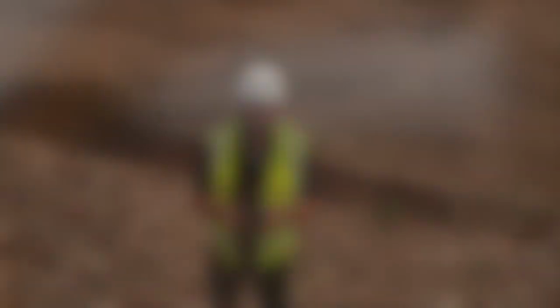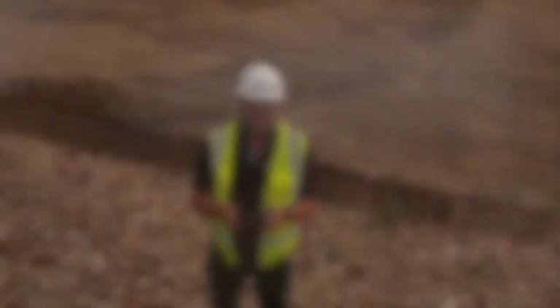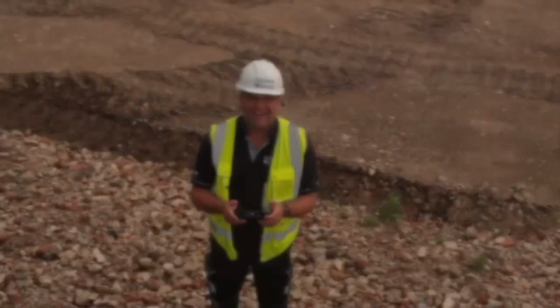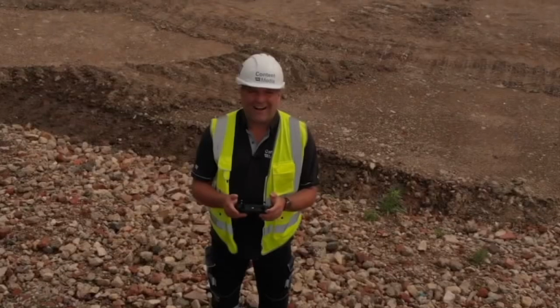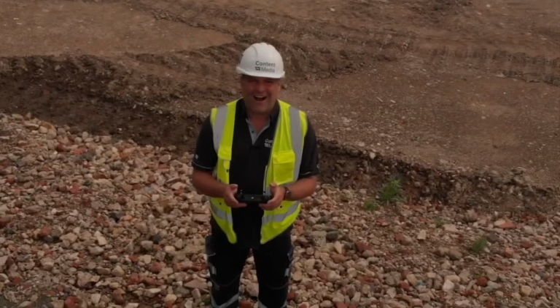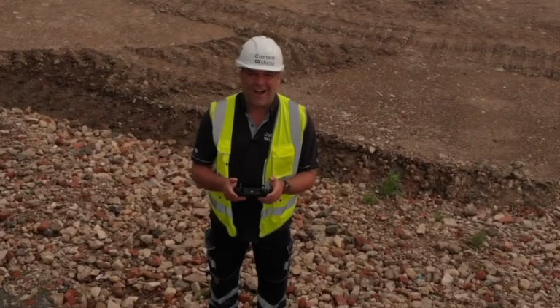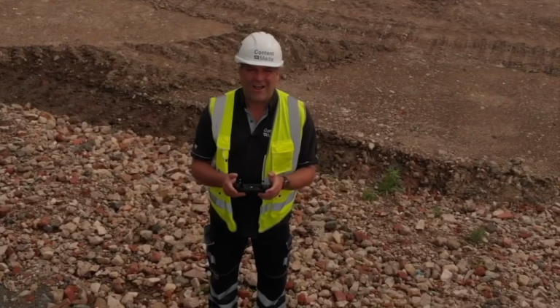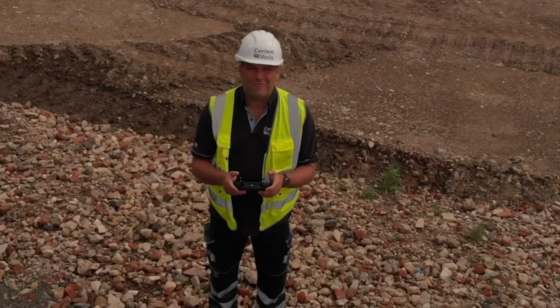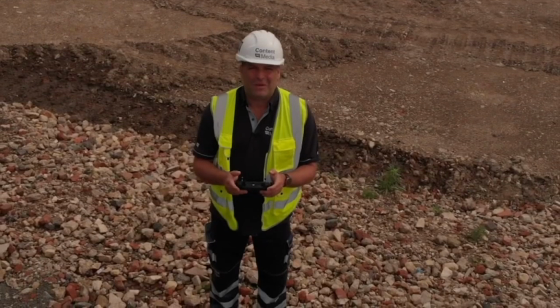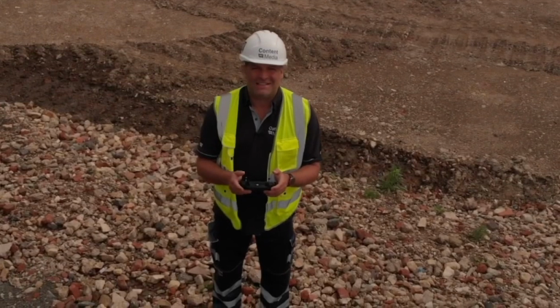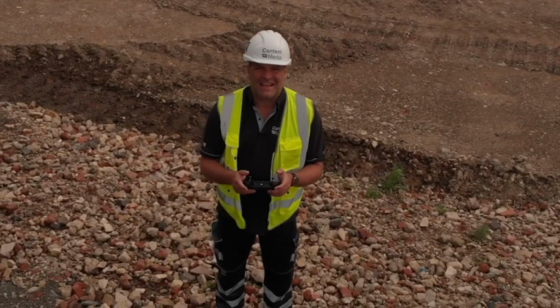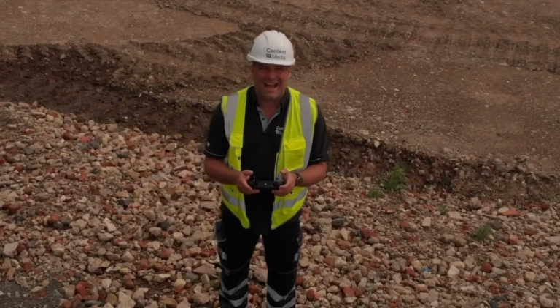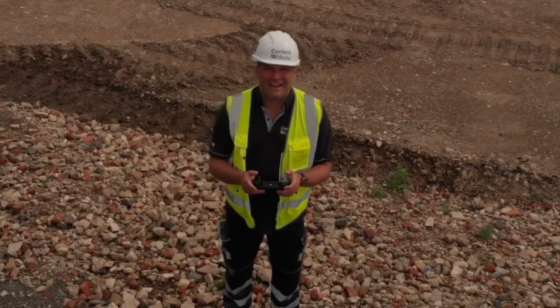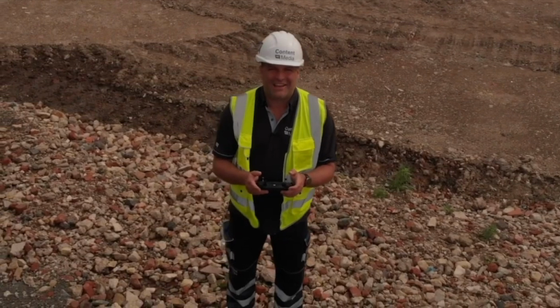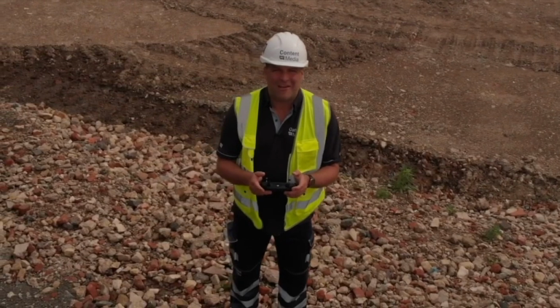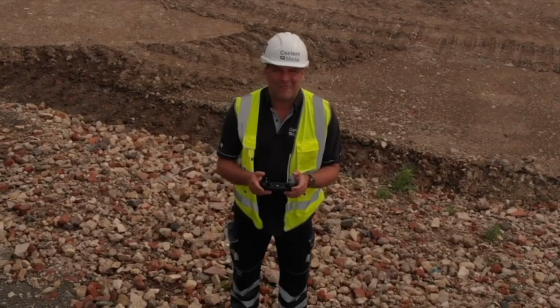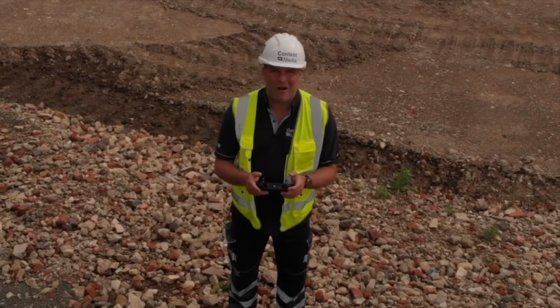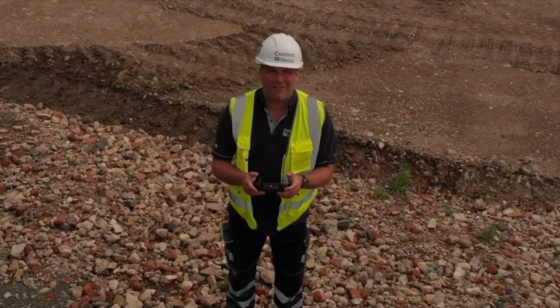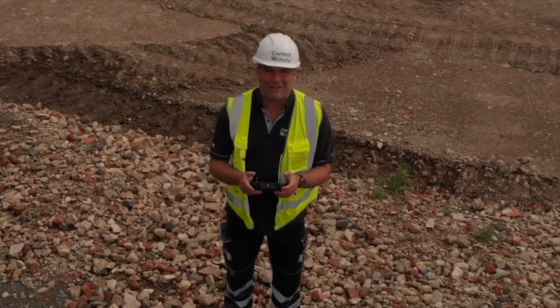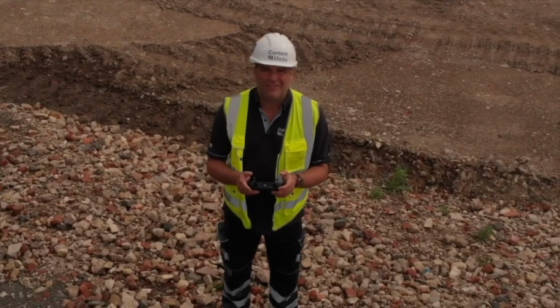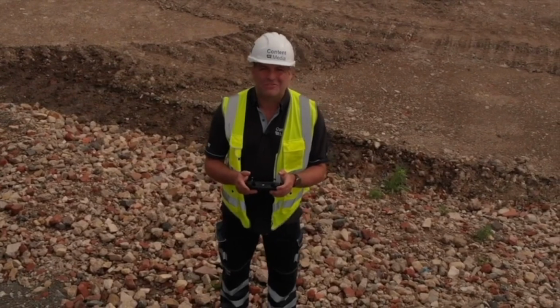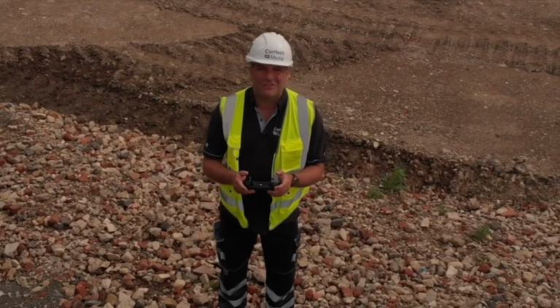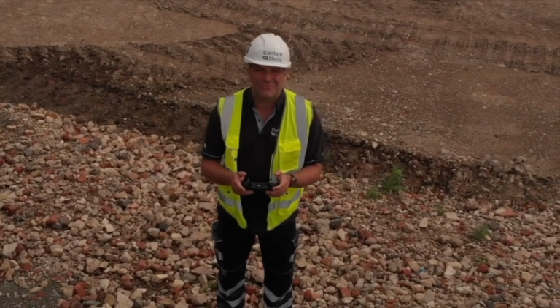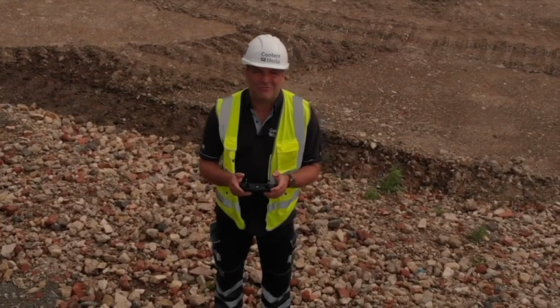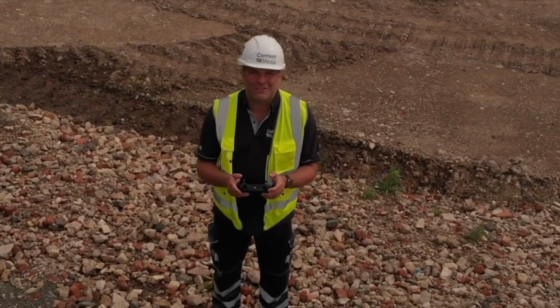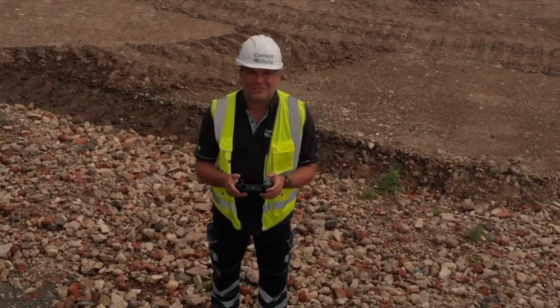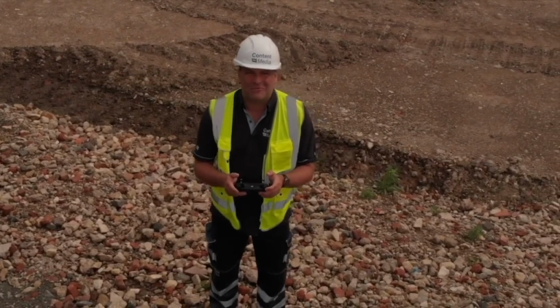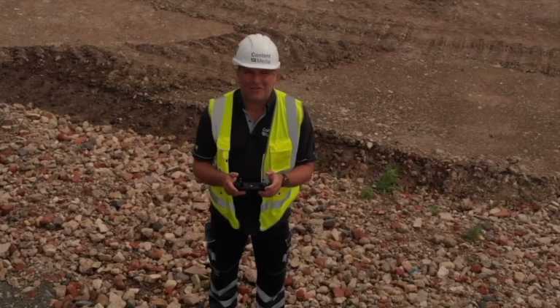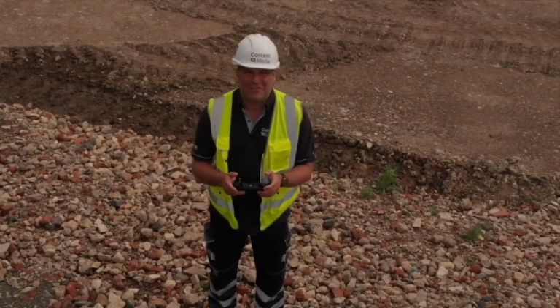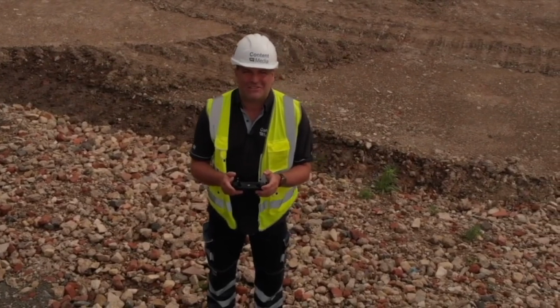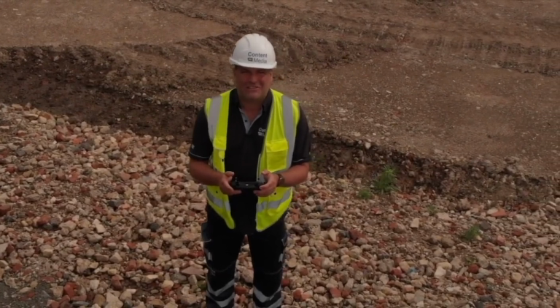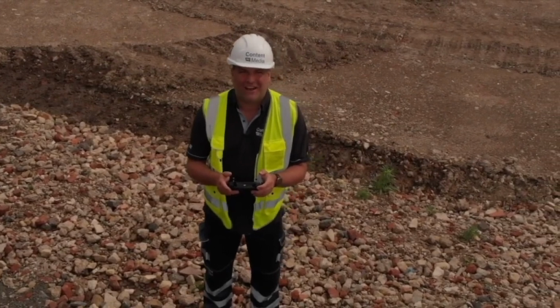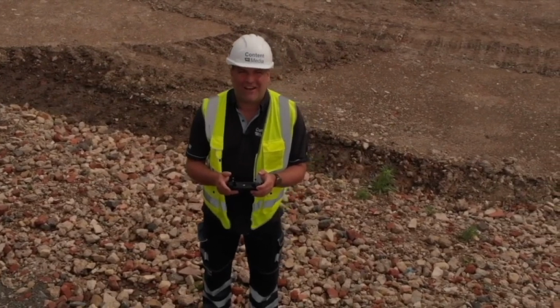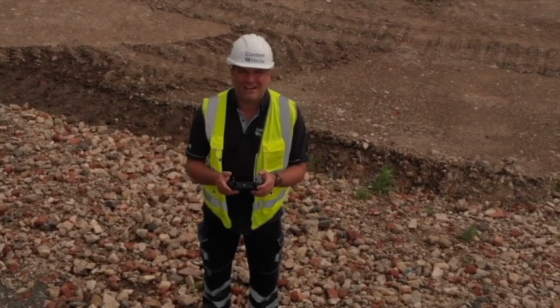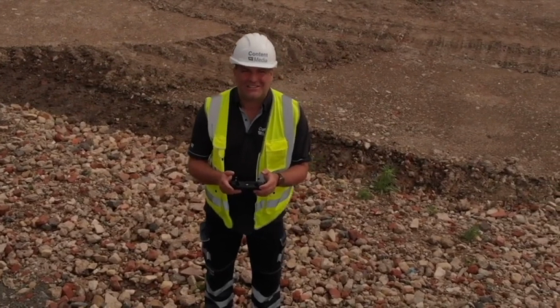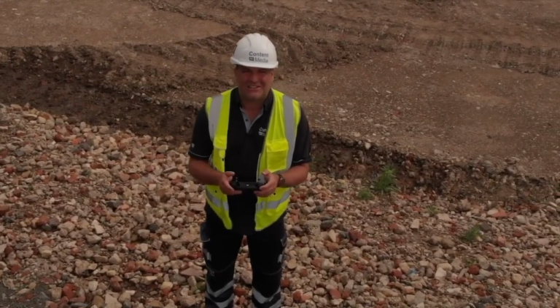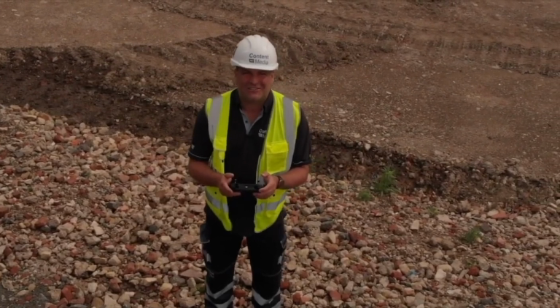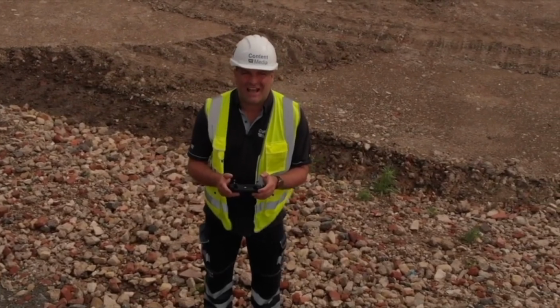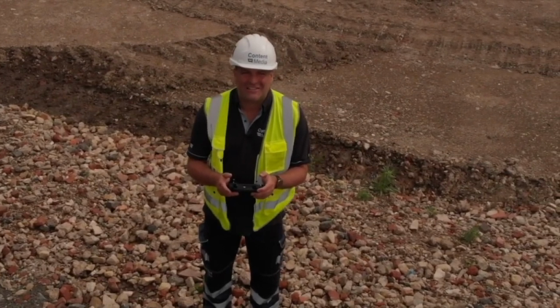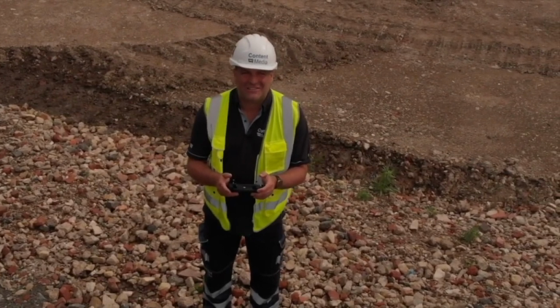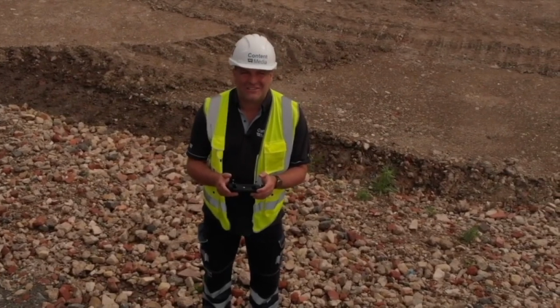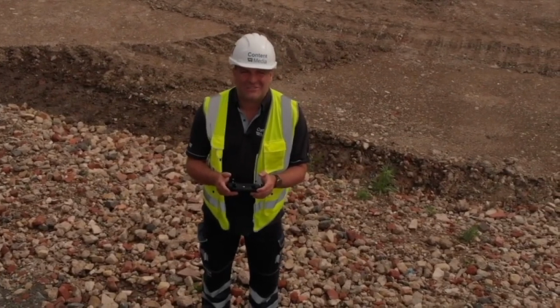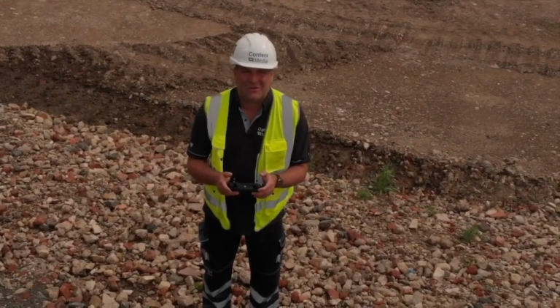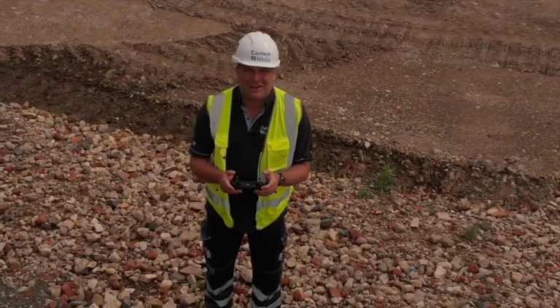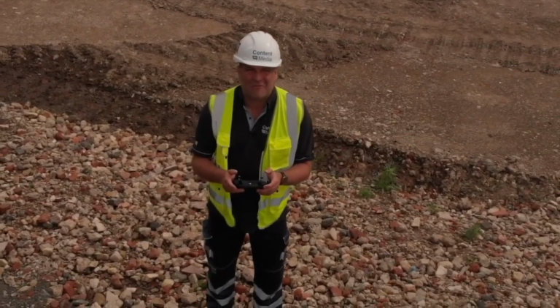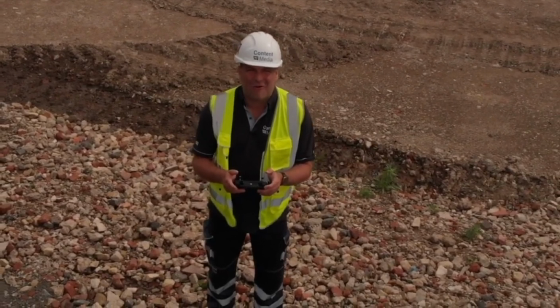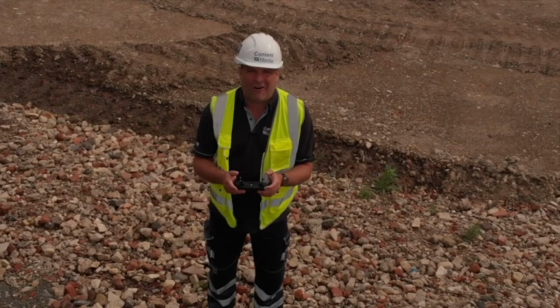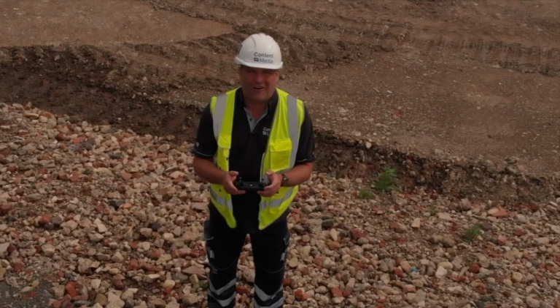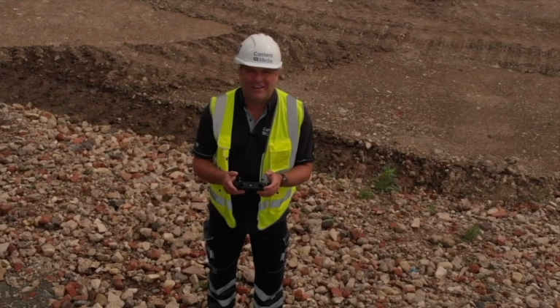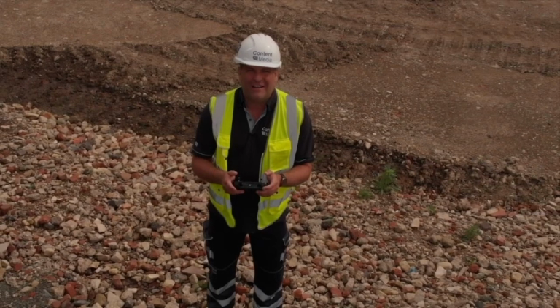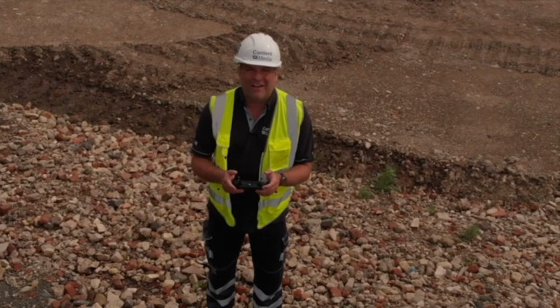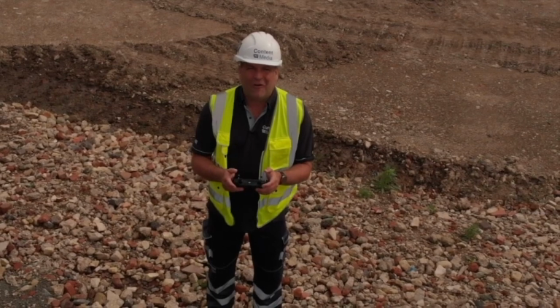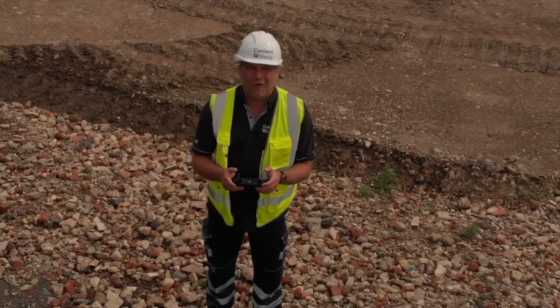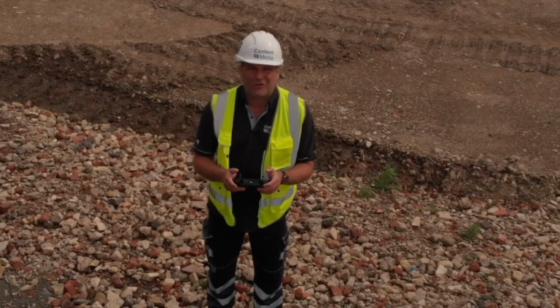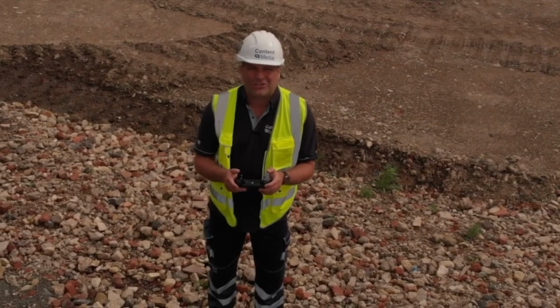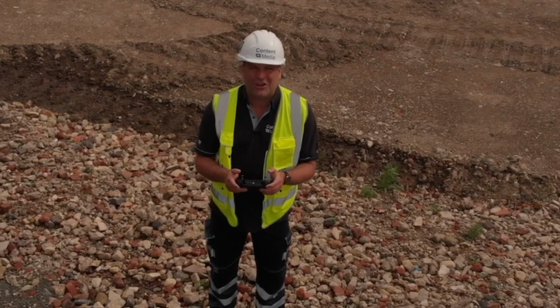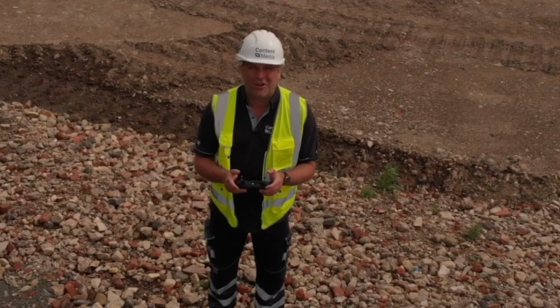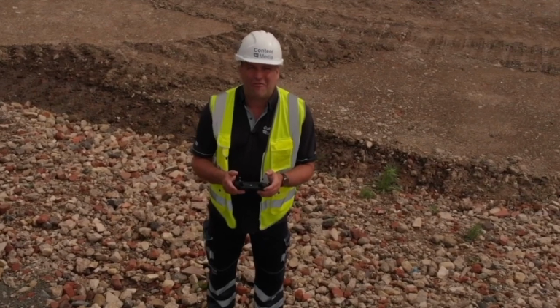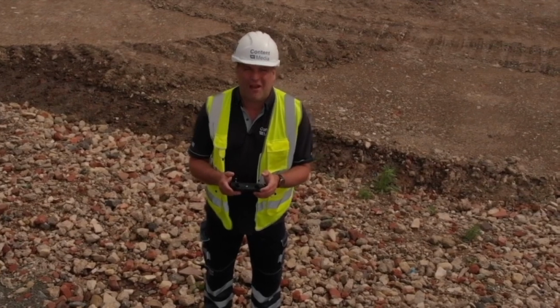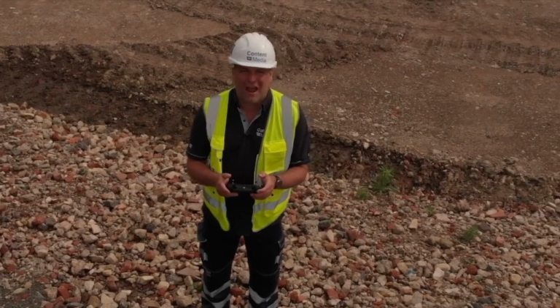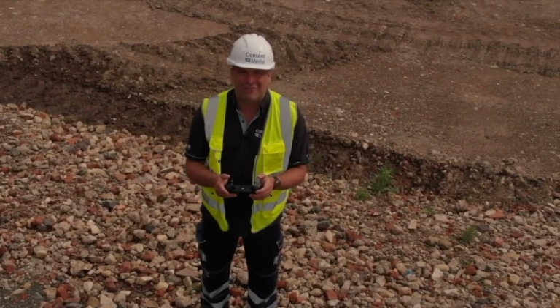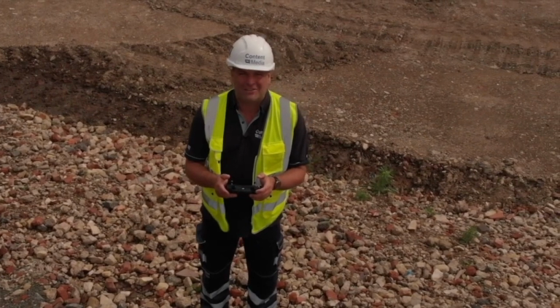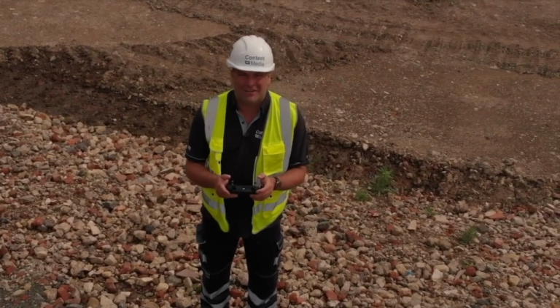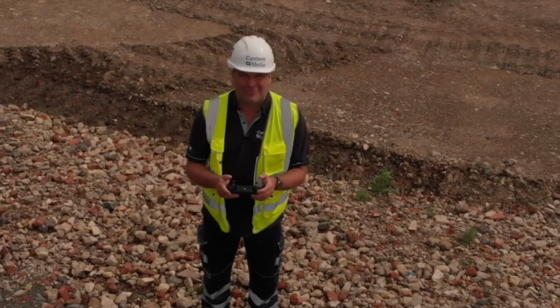Hi, I'm Peter Haddock and welcome to the Ritchie Brothers July 2021 auction roundup.